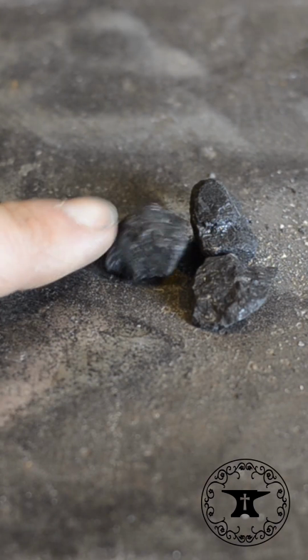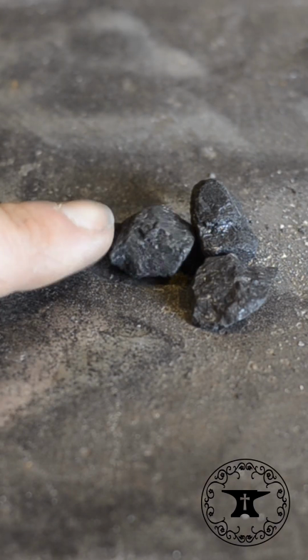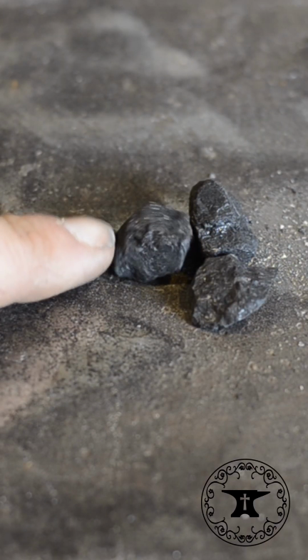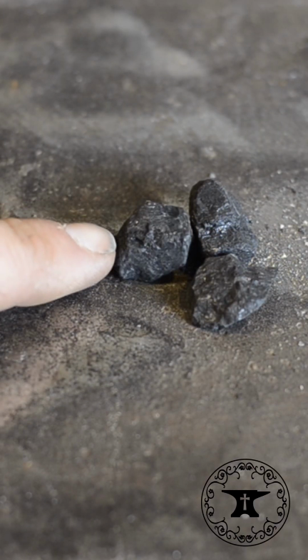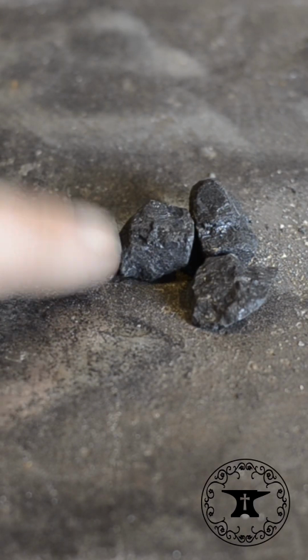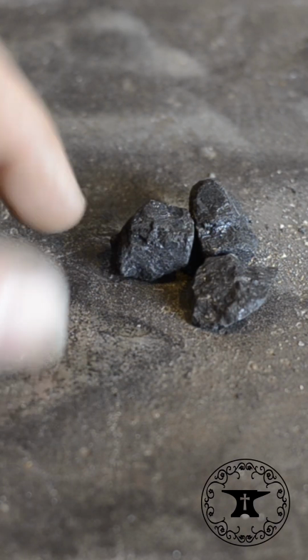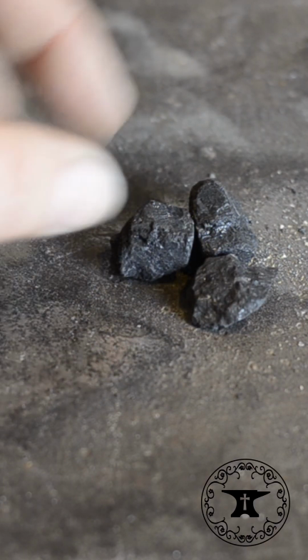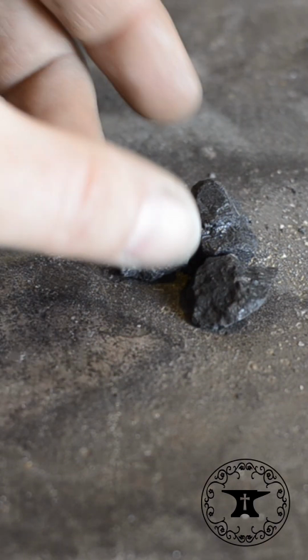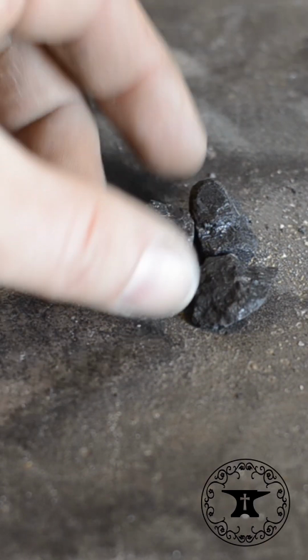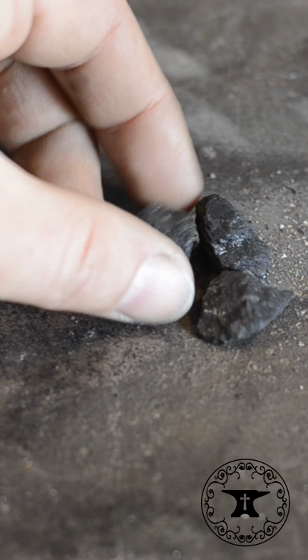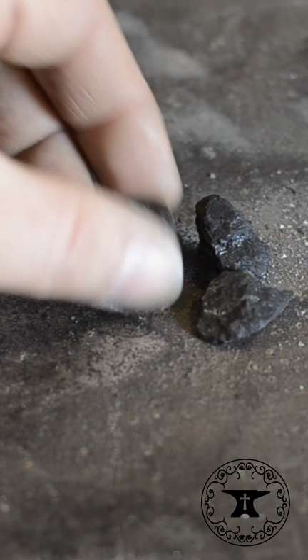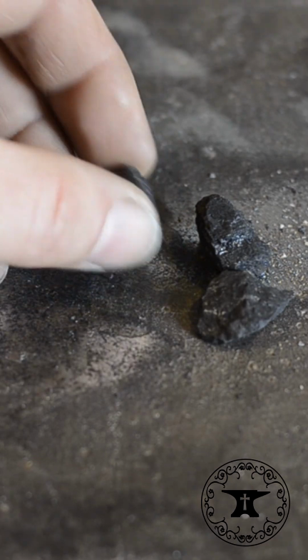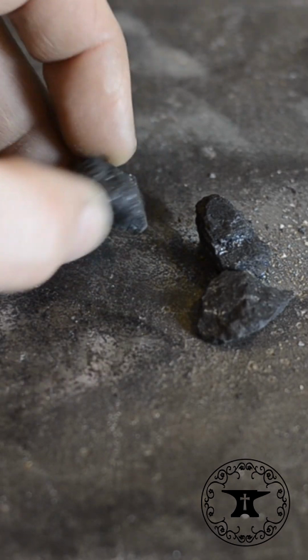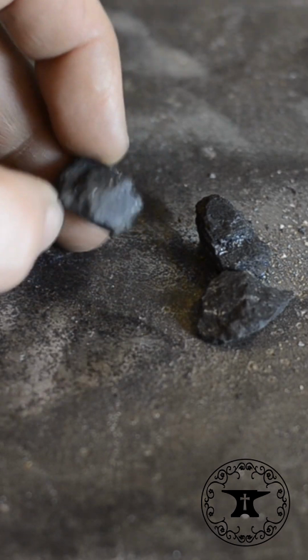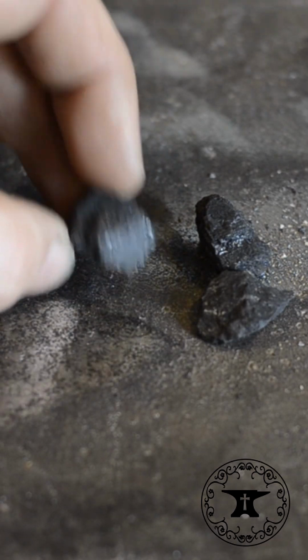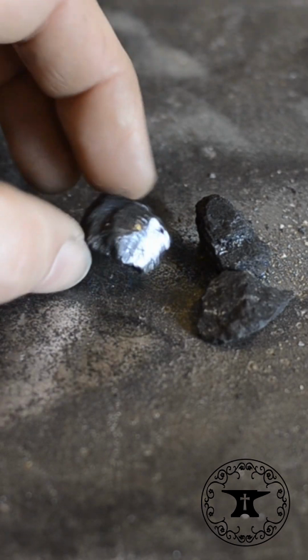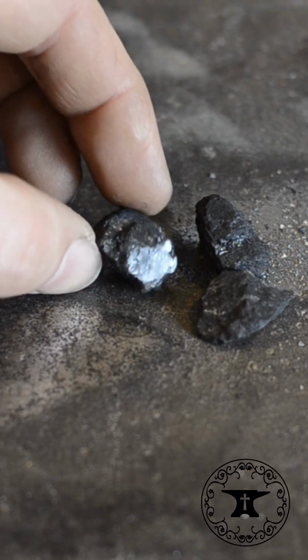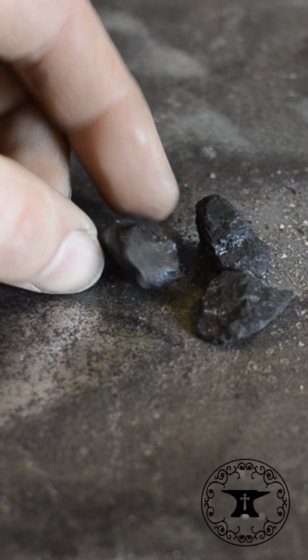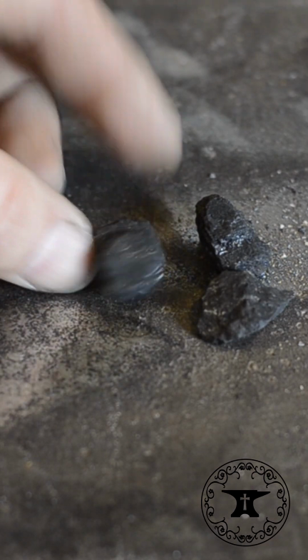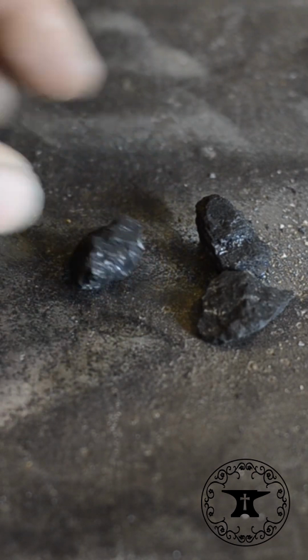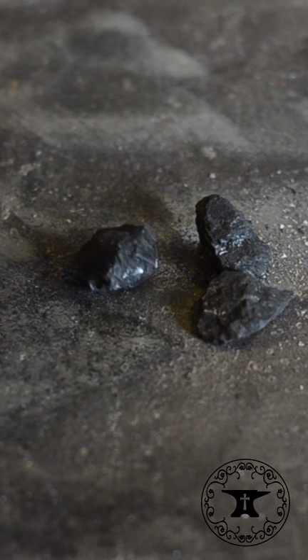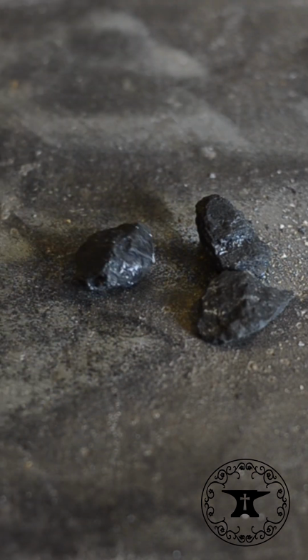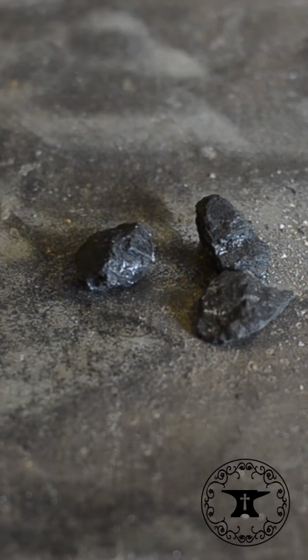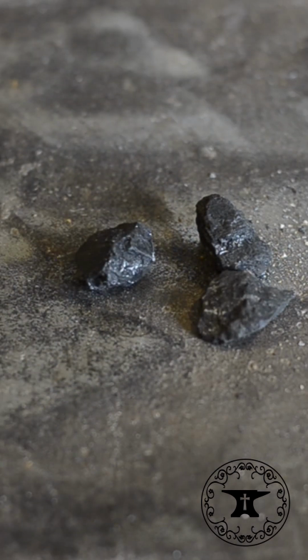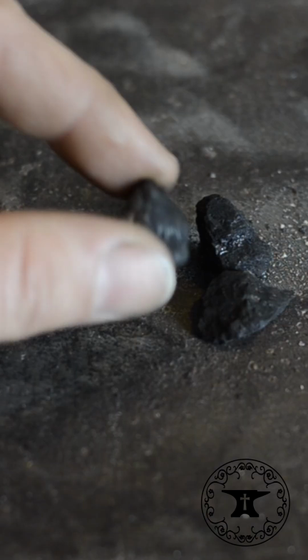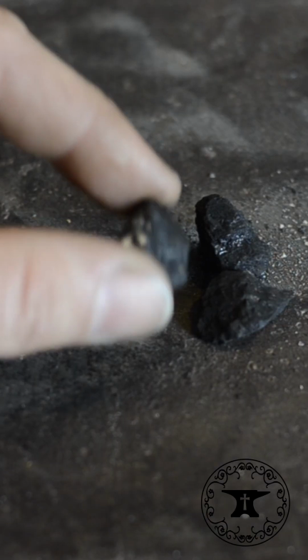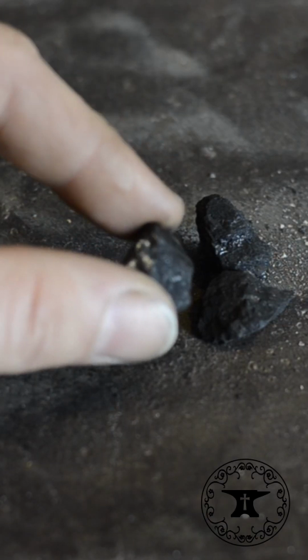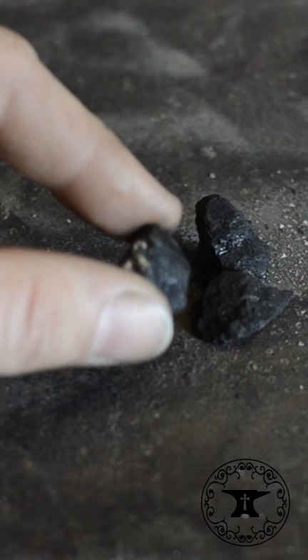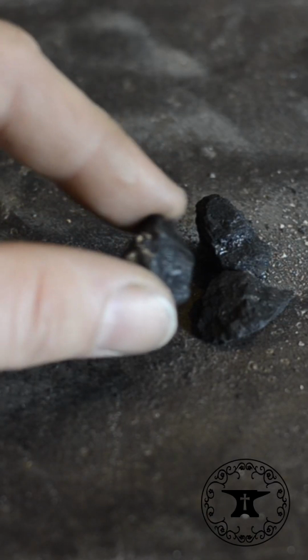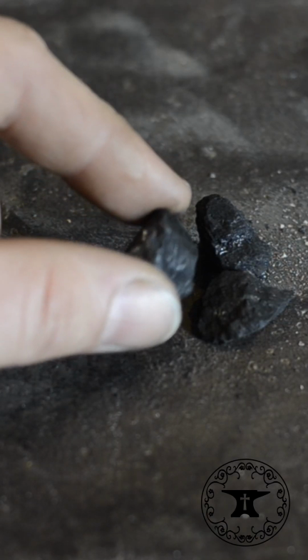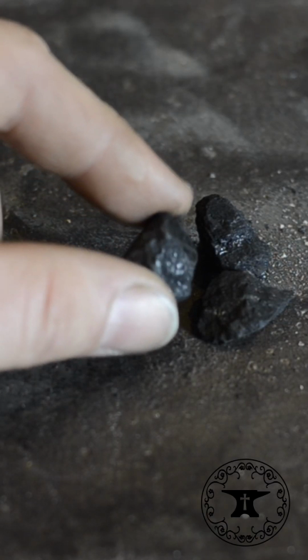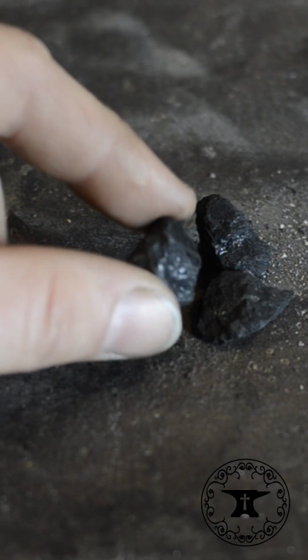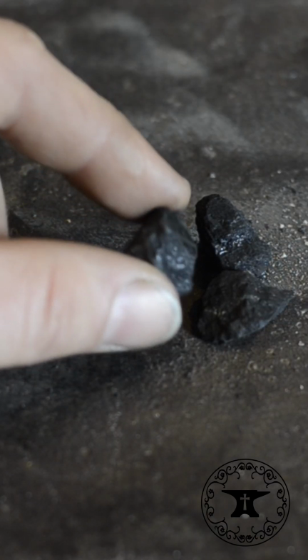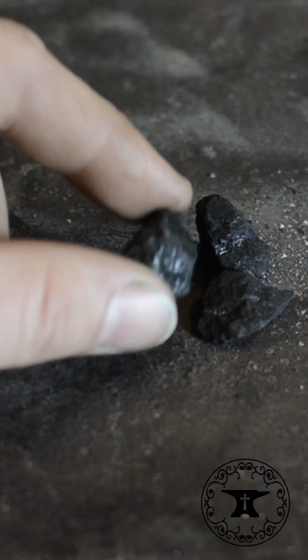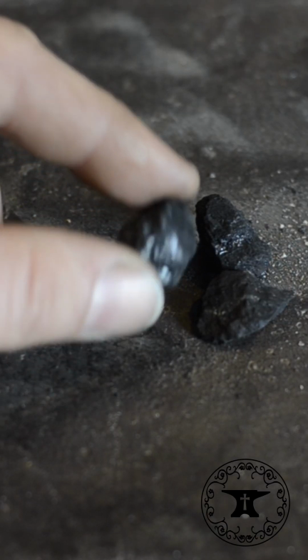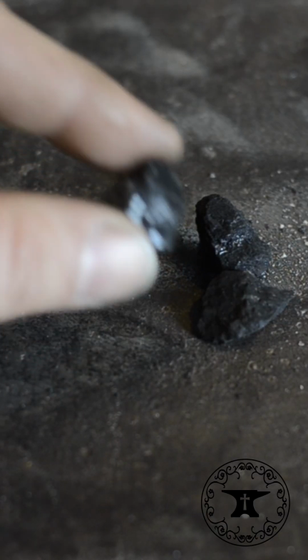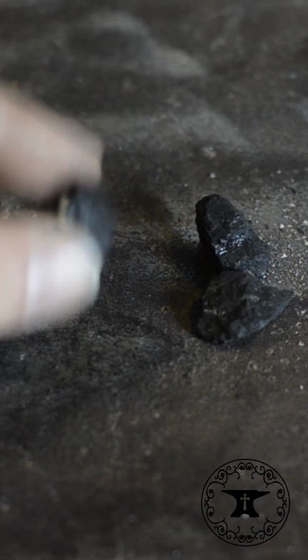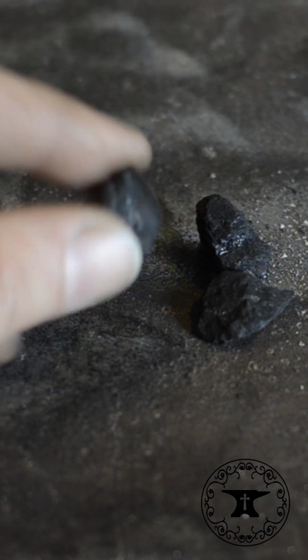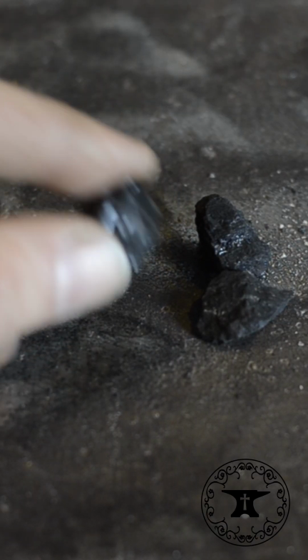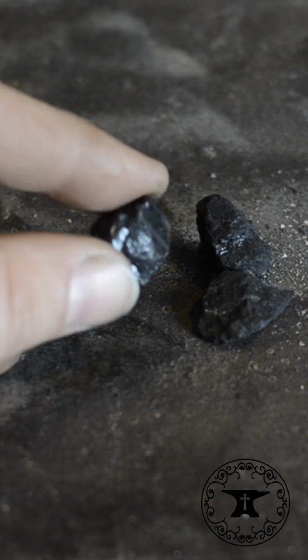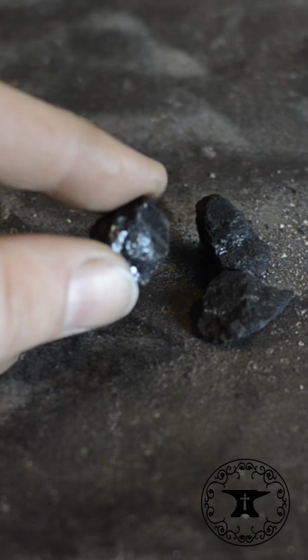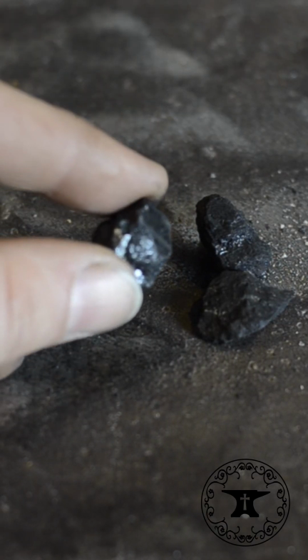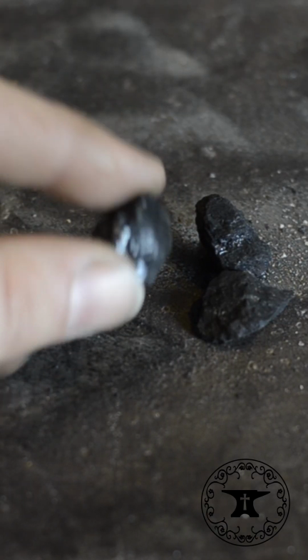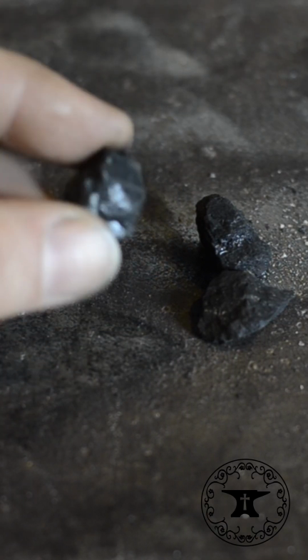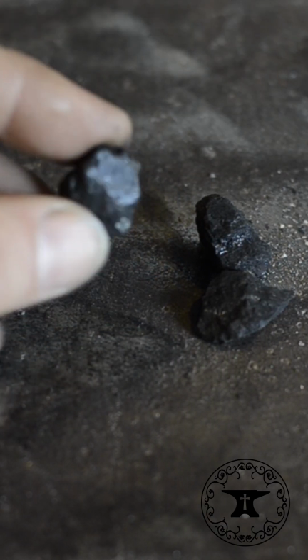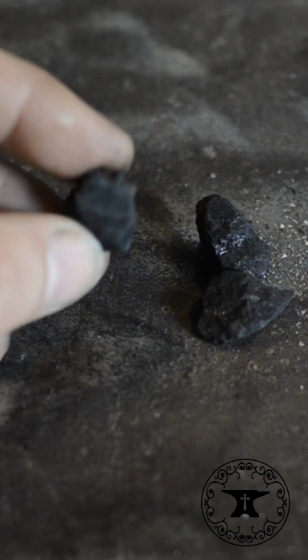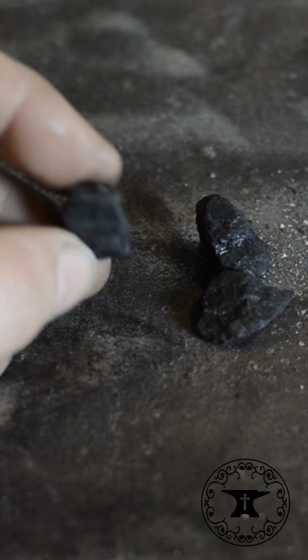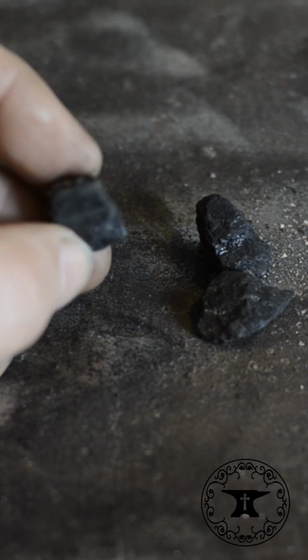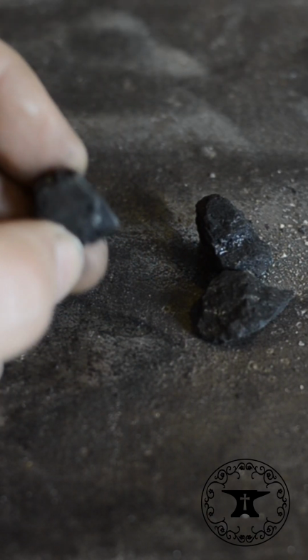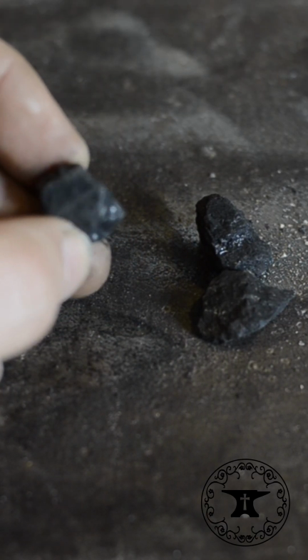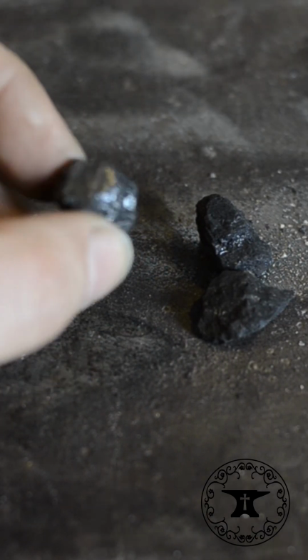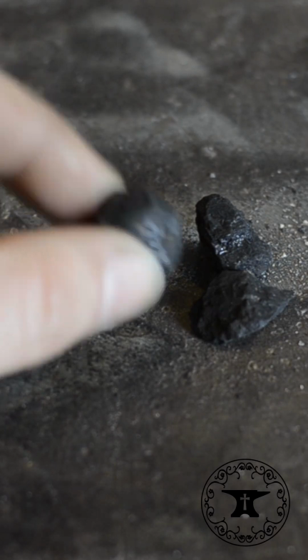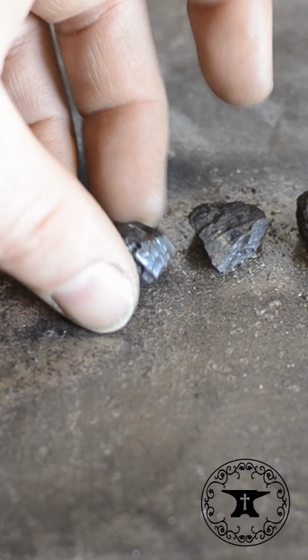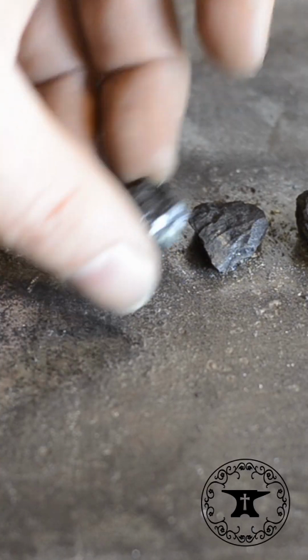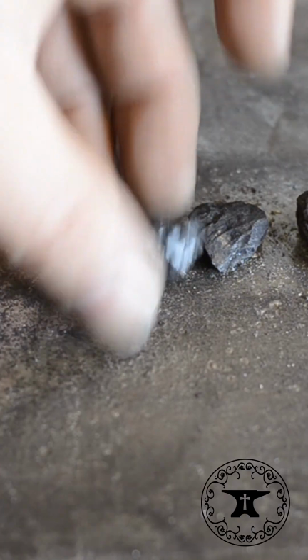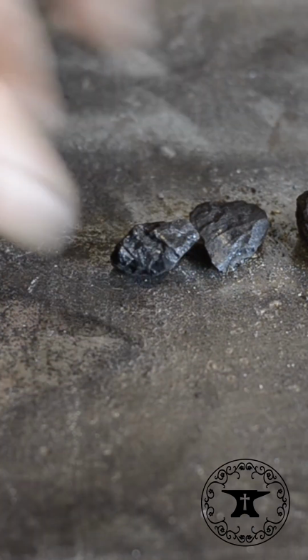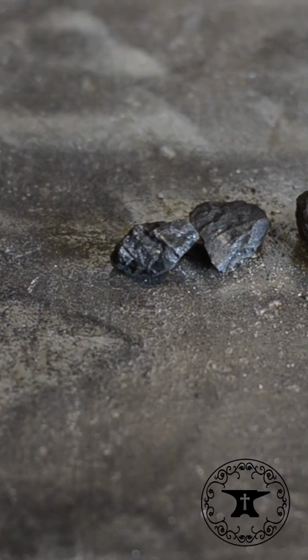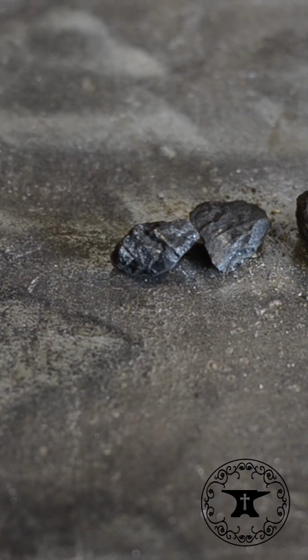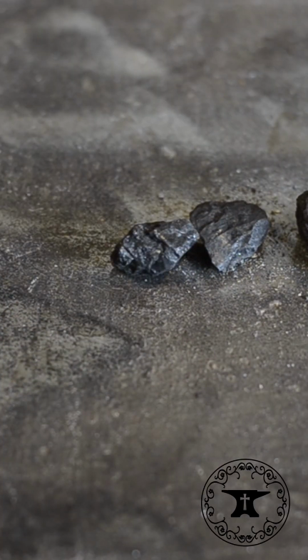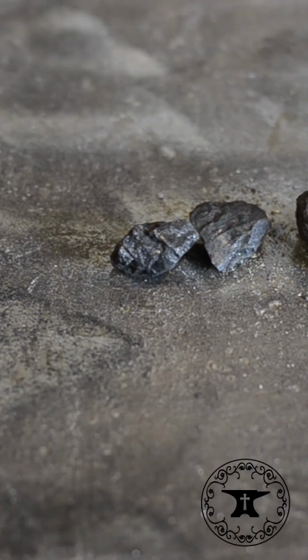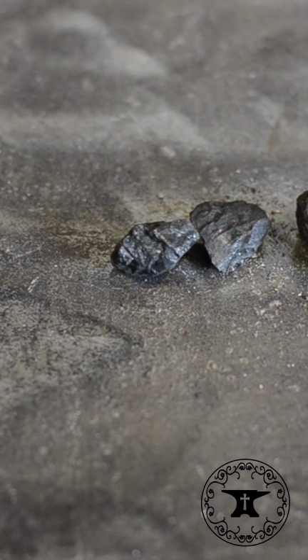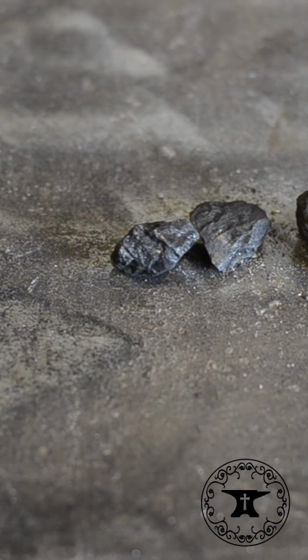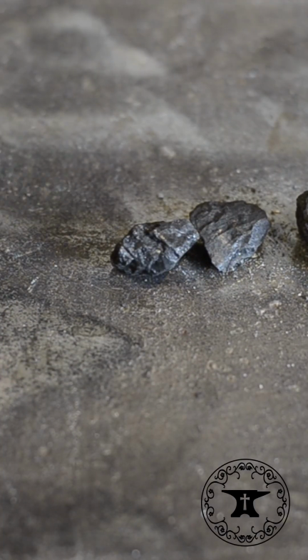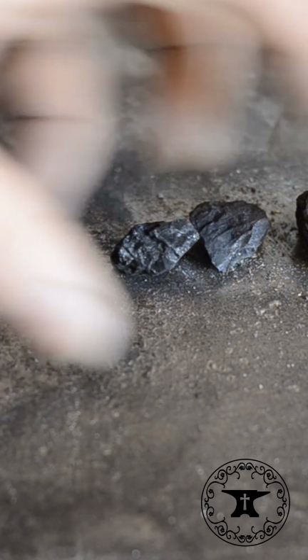Coal starts as green coal. I personally prefer bituminous coal. So you start with your green coal.